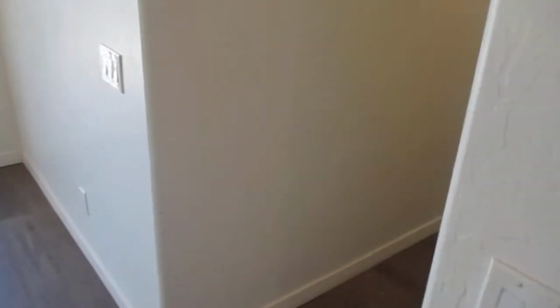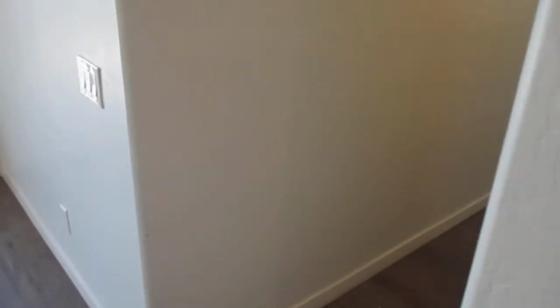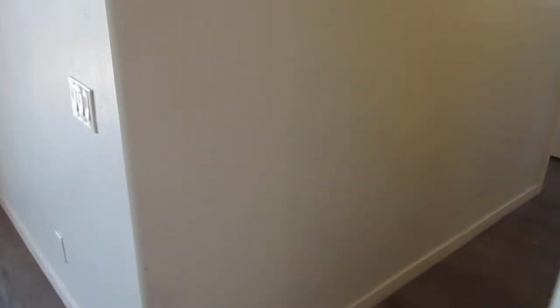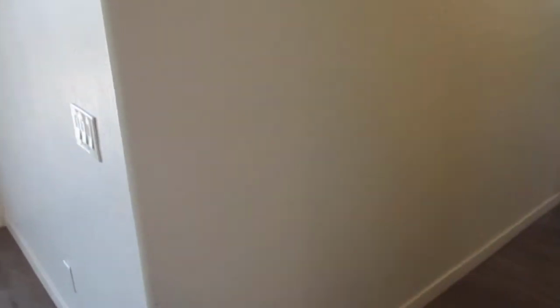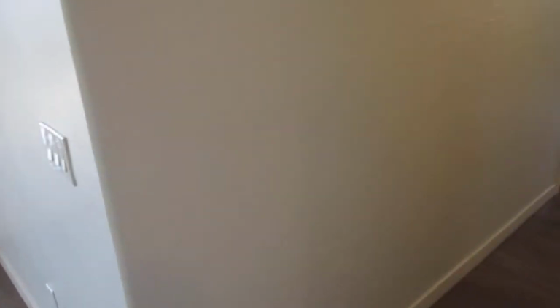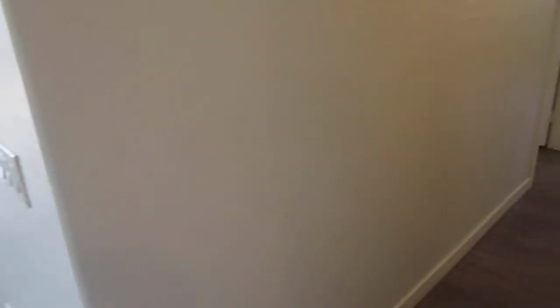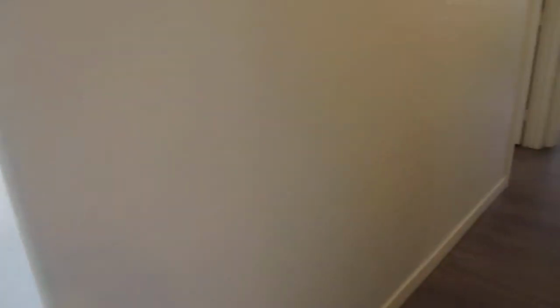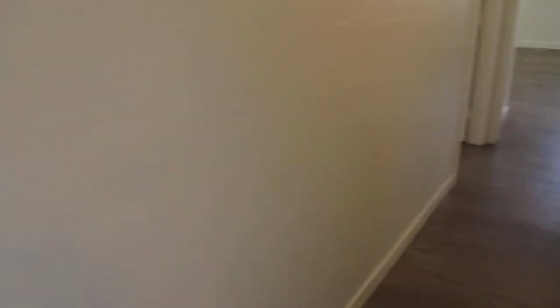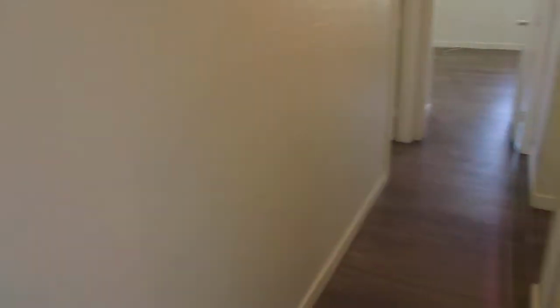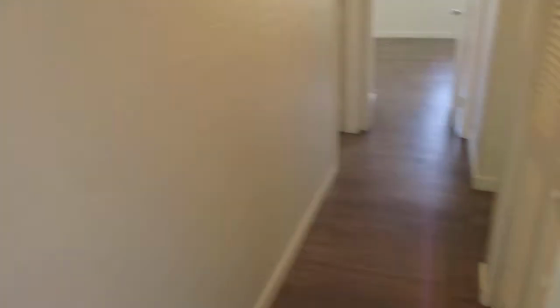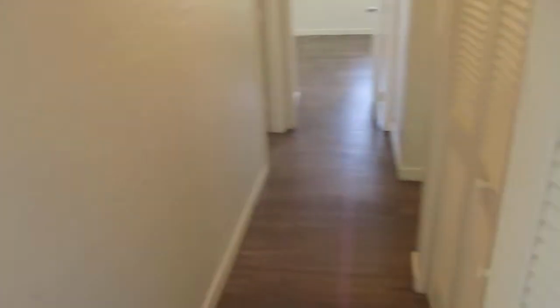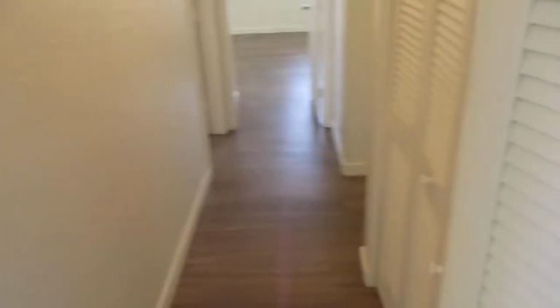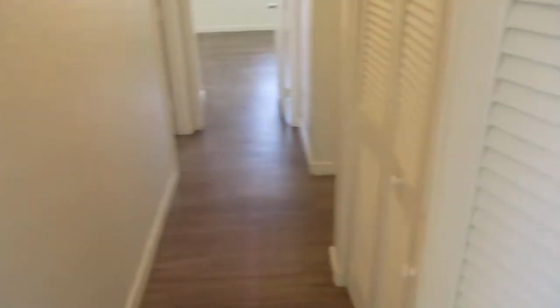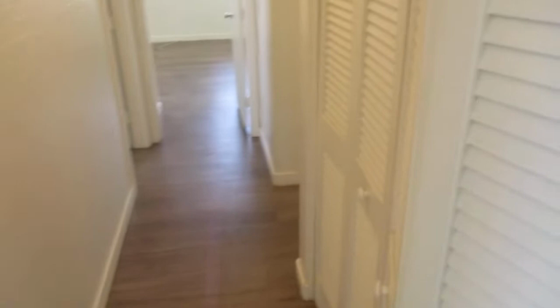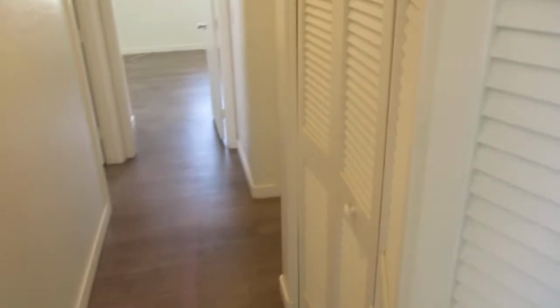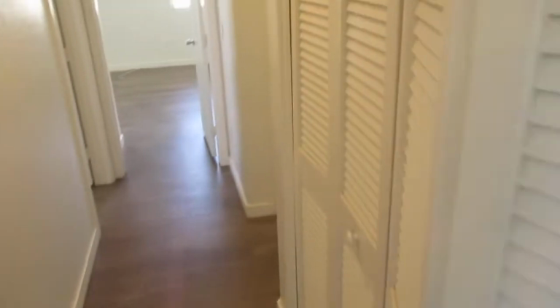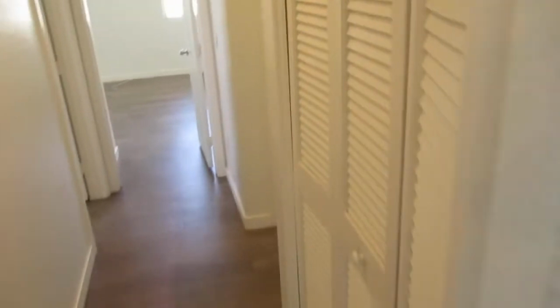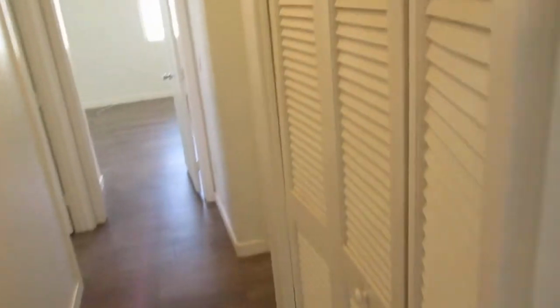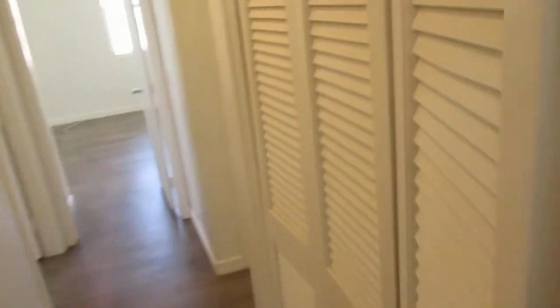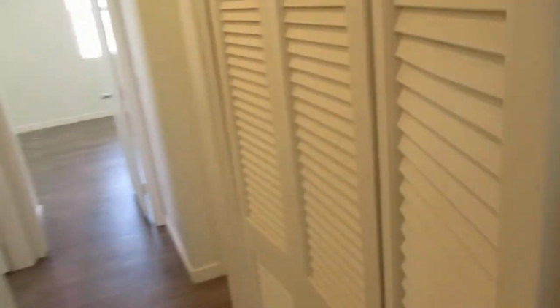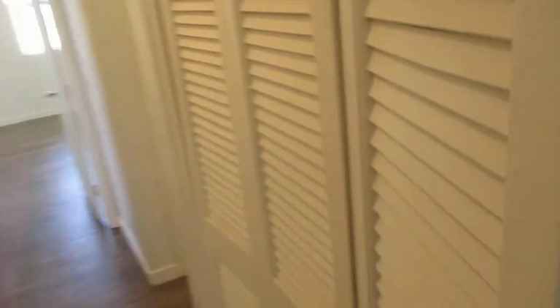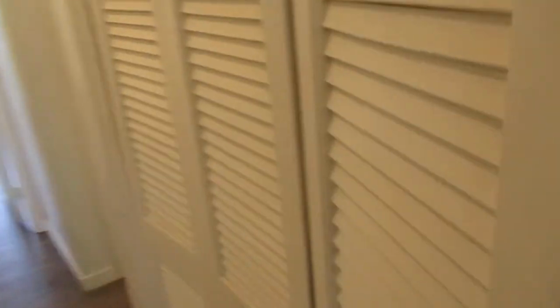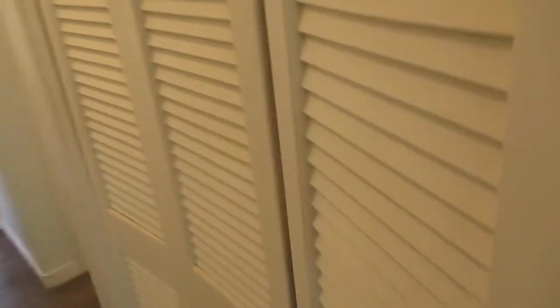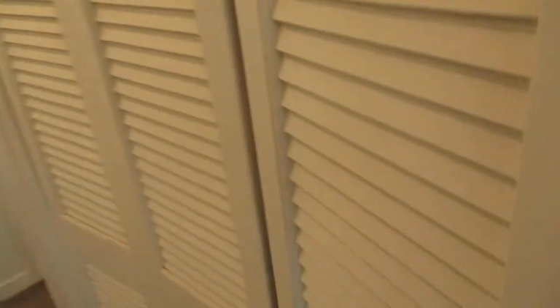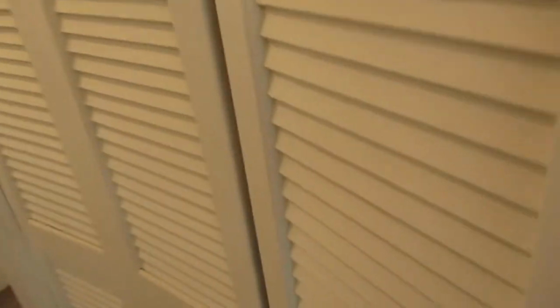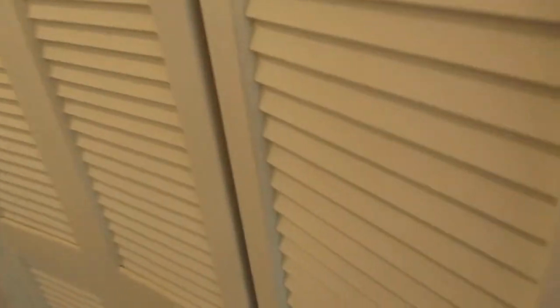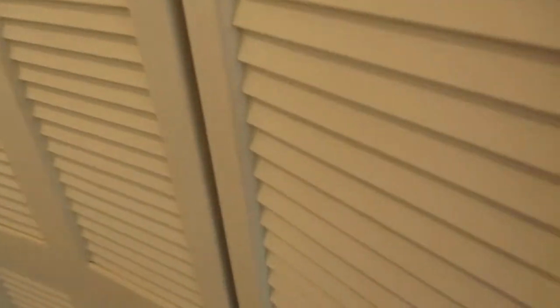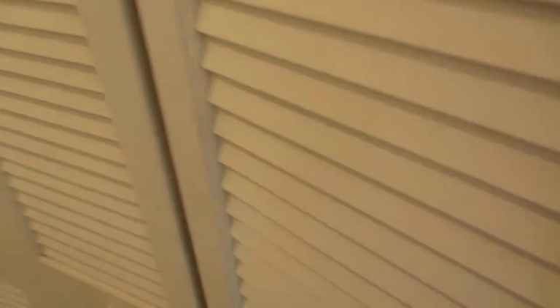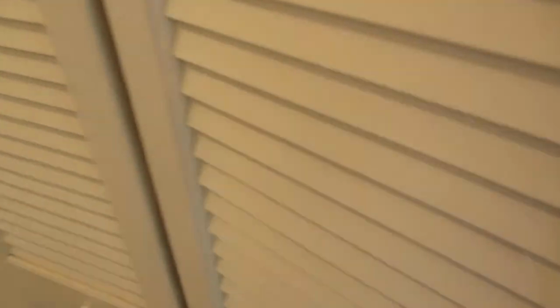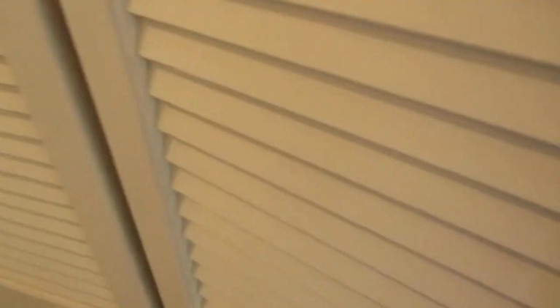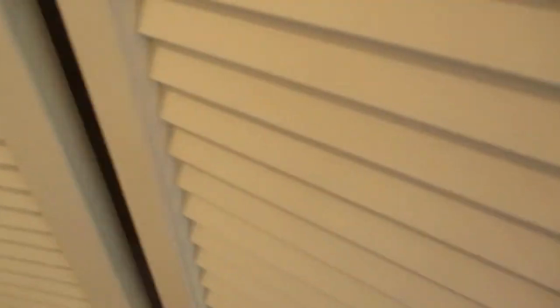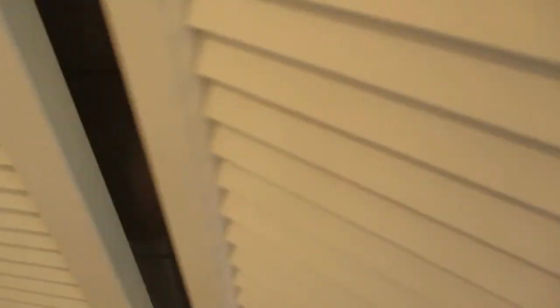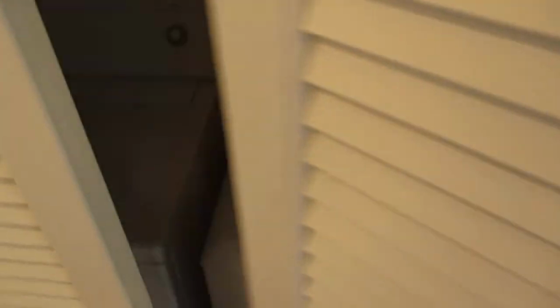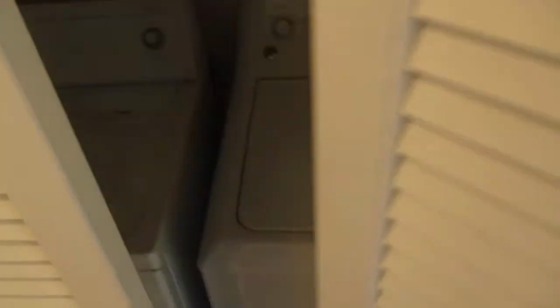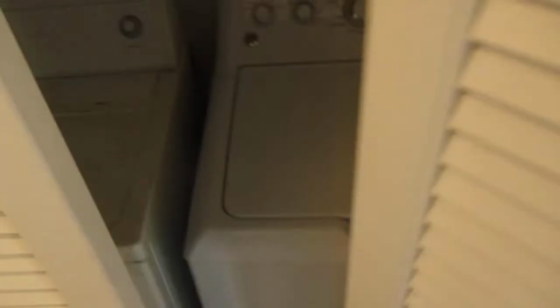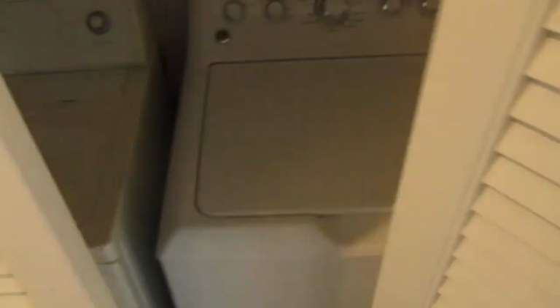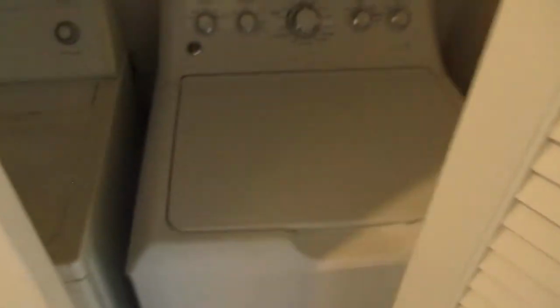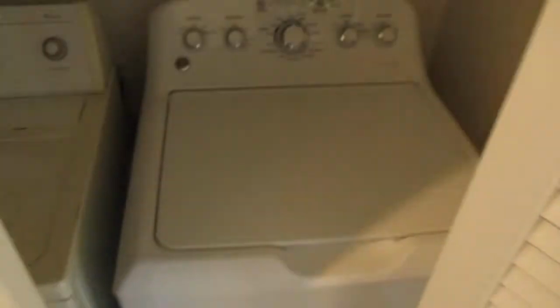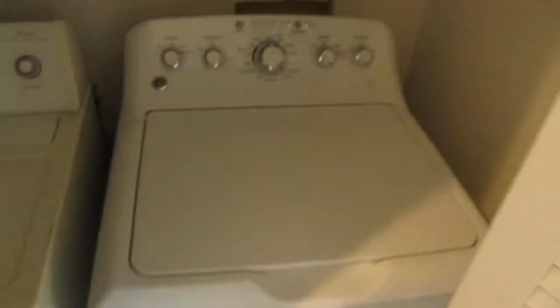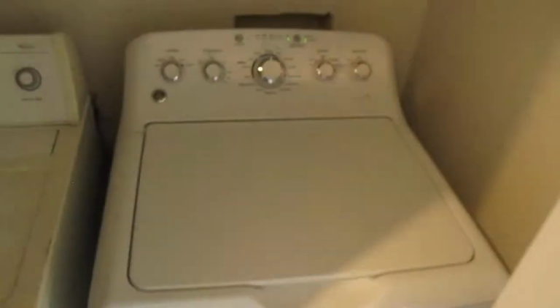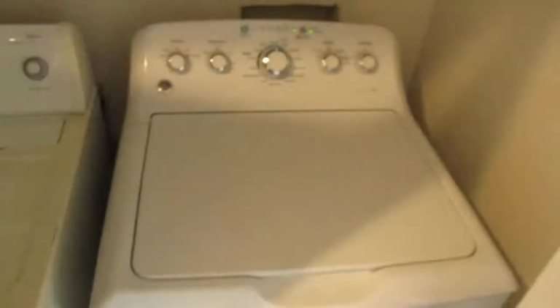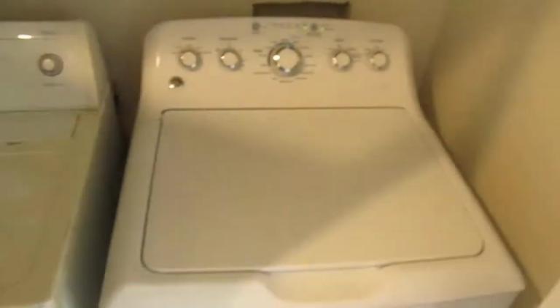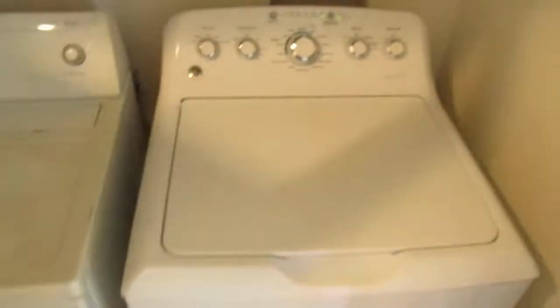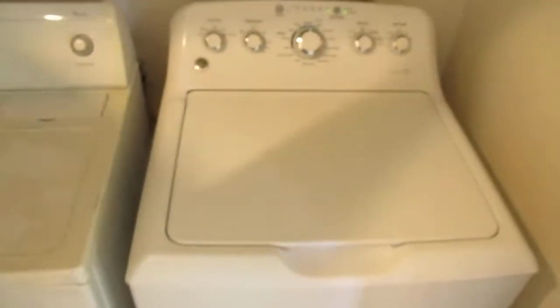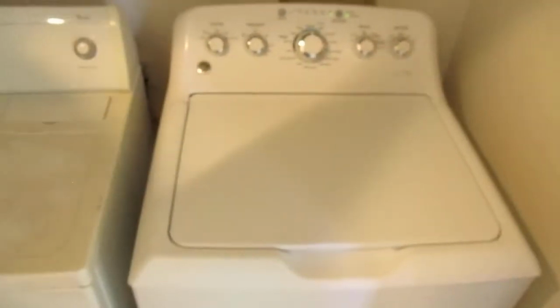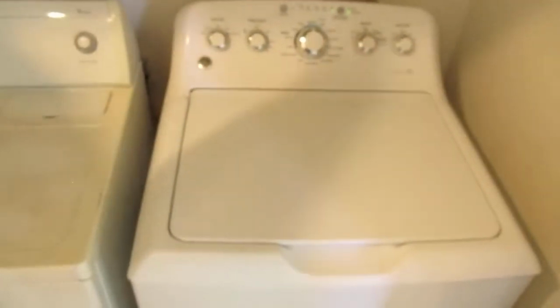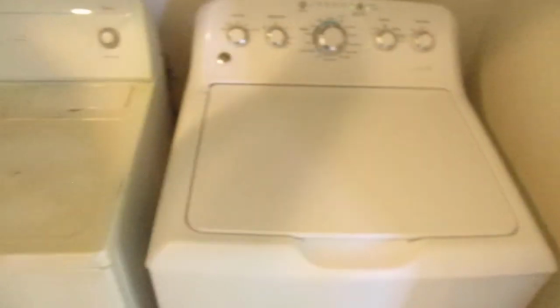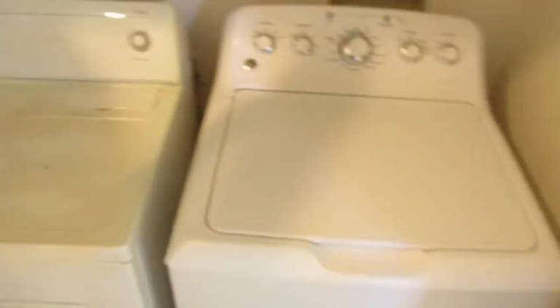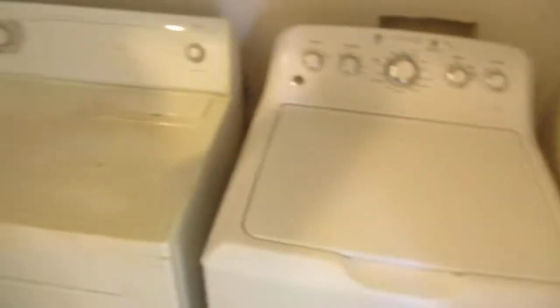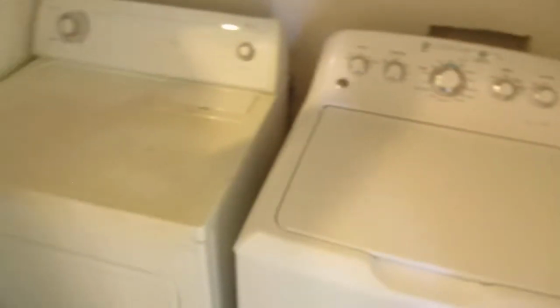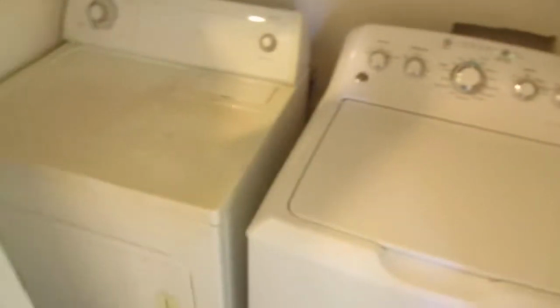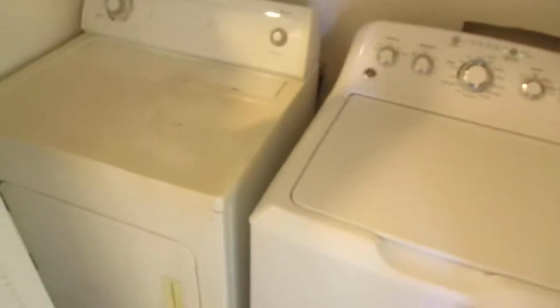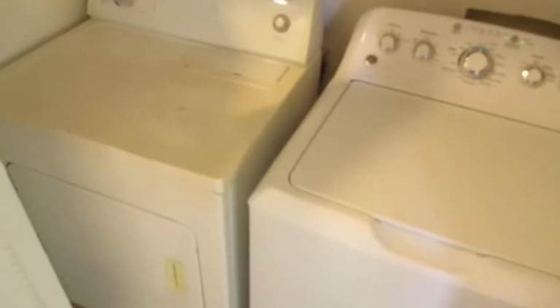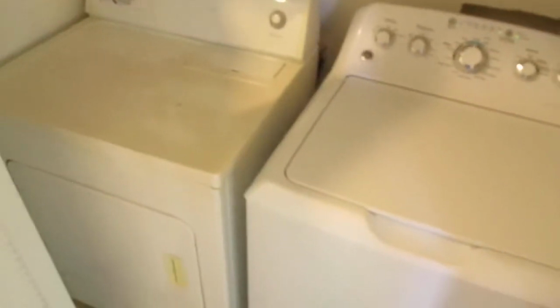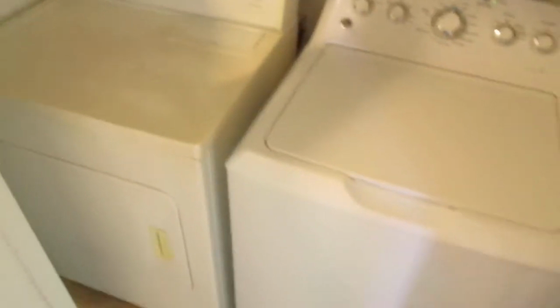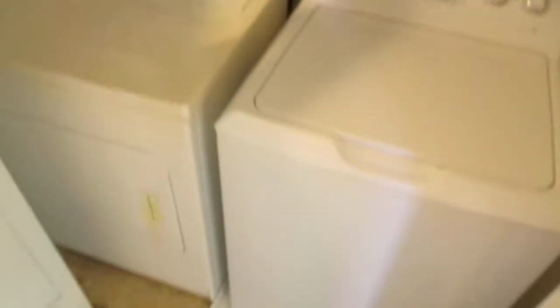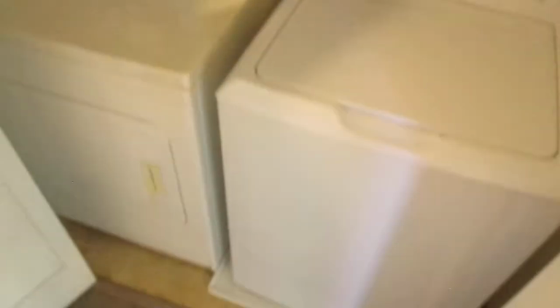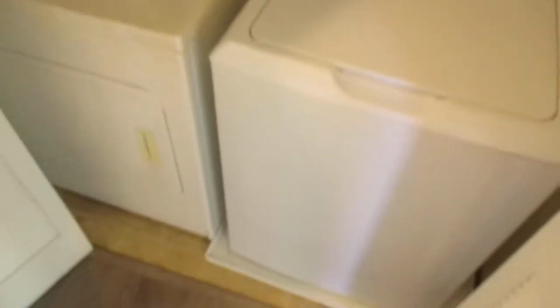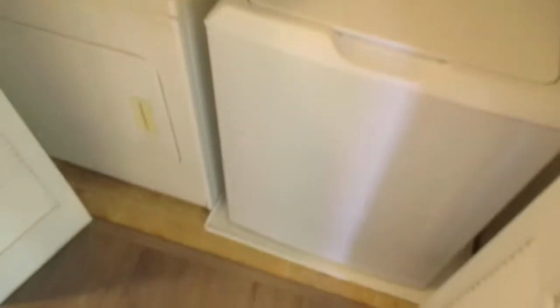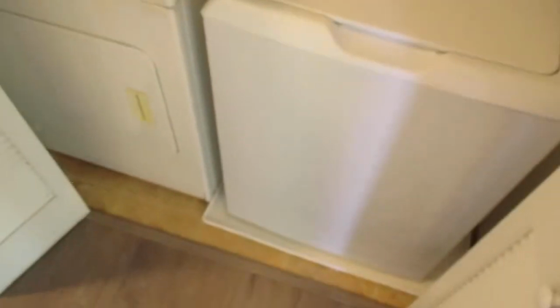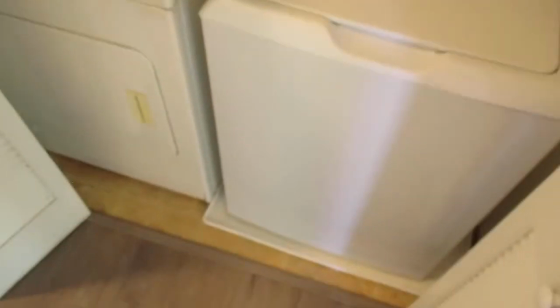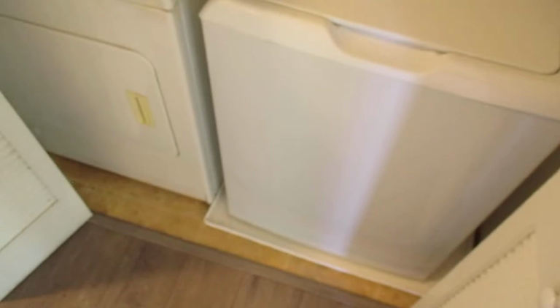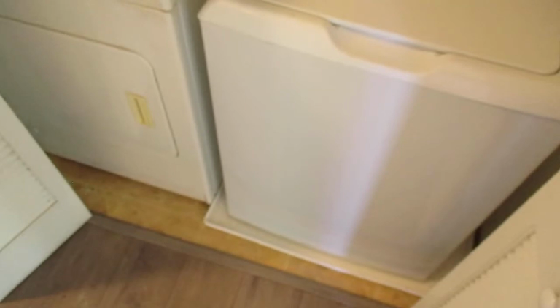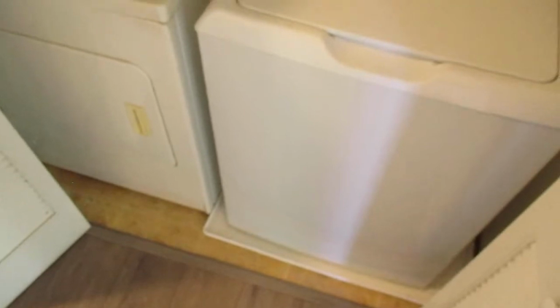Coming on down this way is the washer and dryer. I ran these — working just fine.